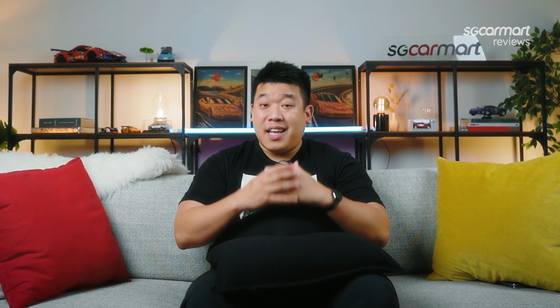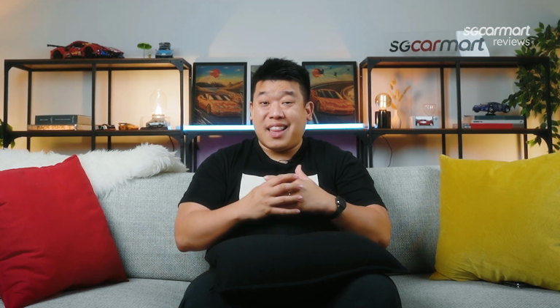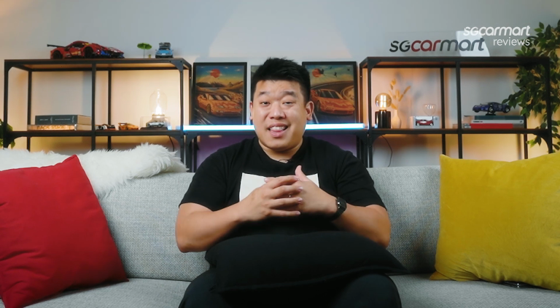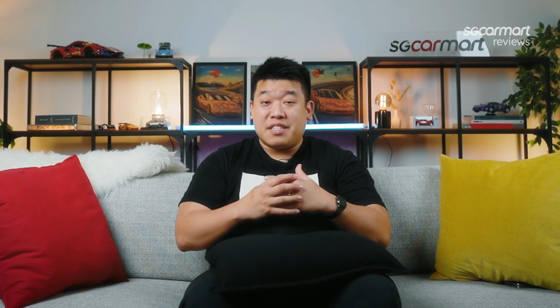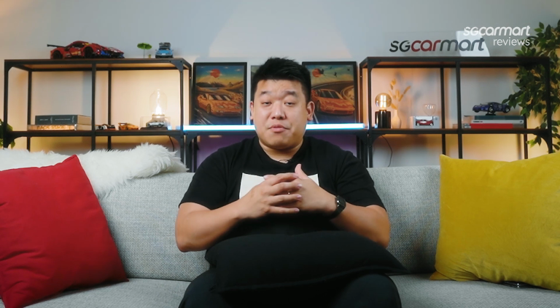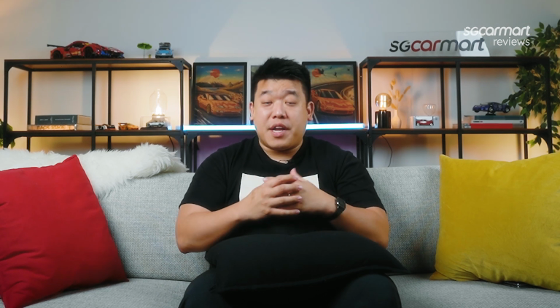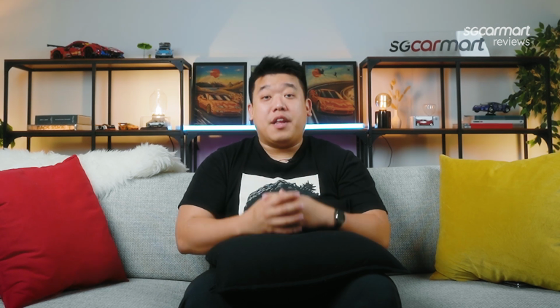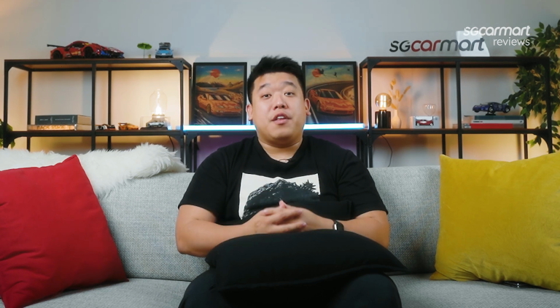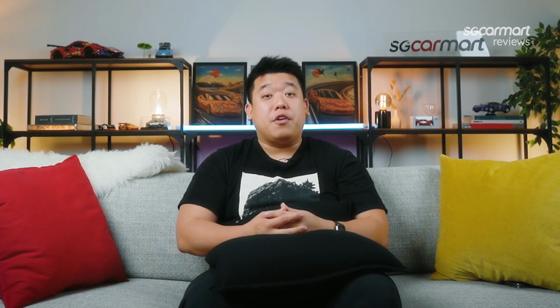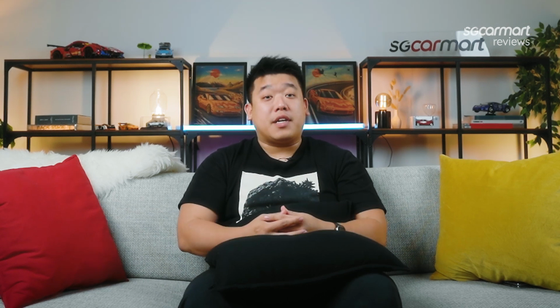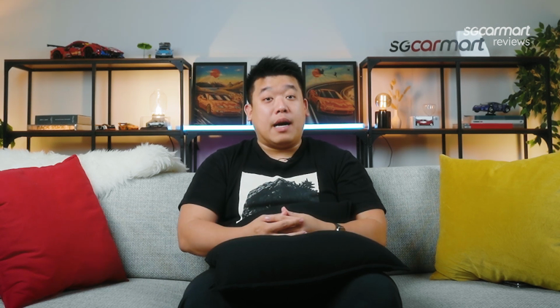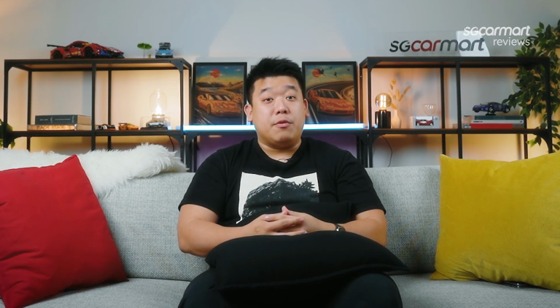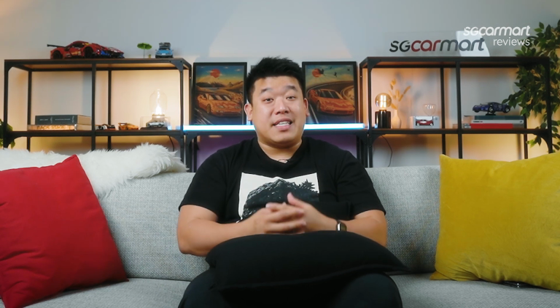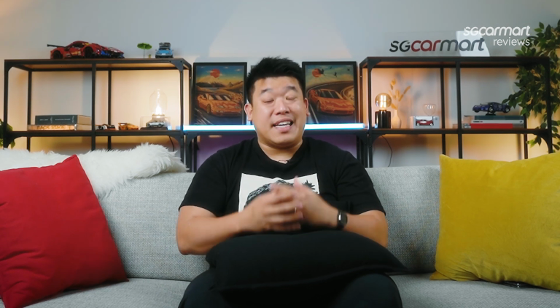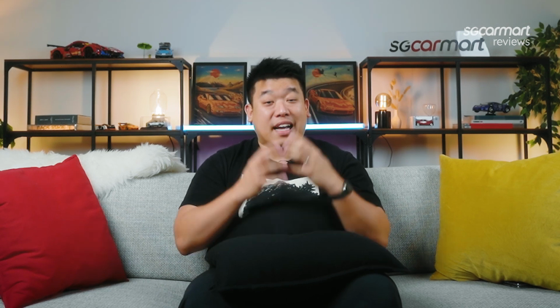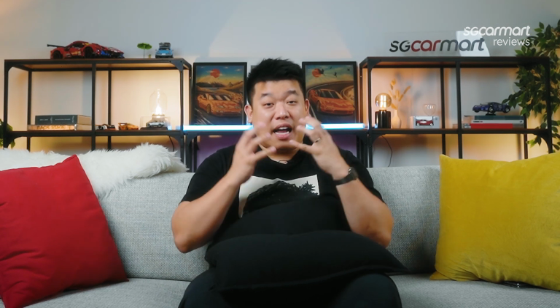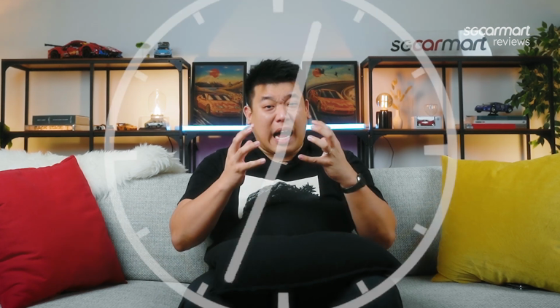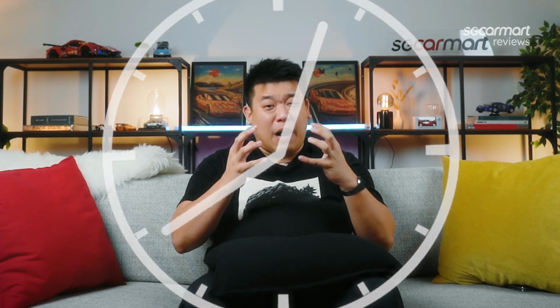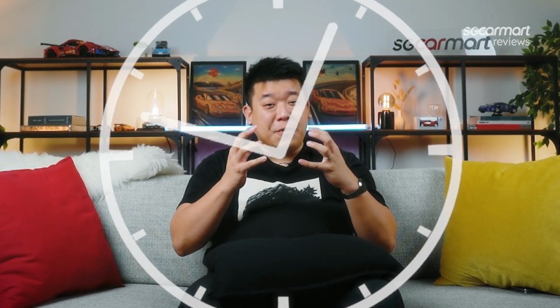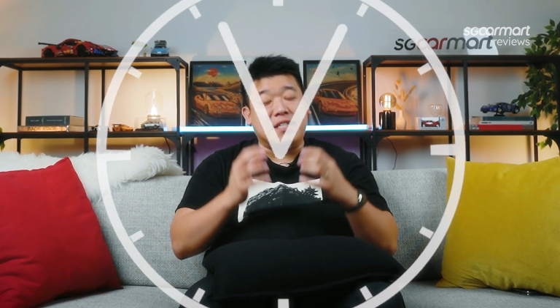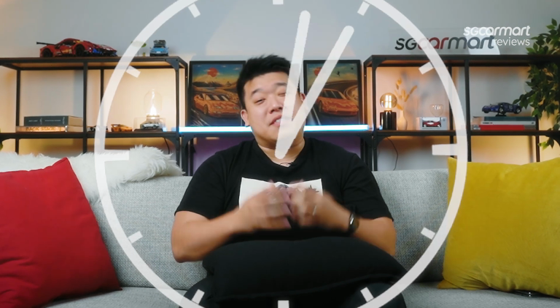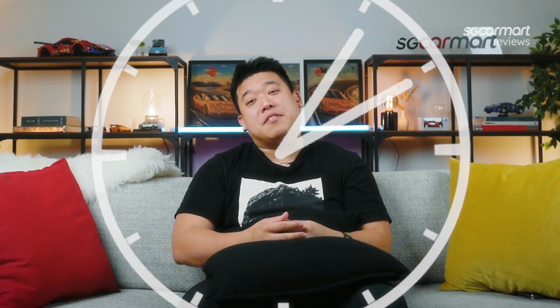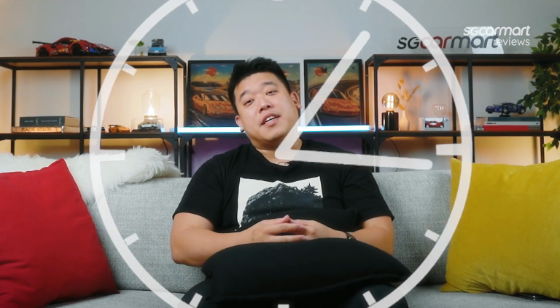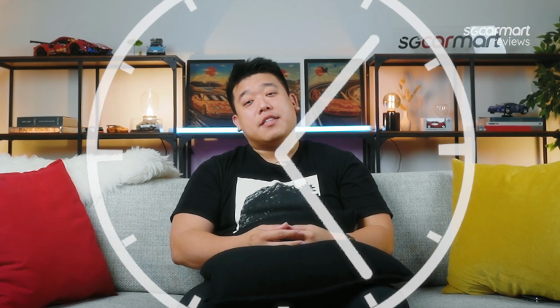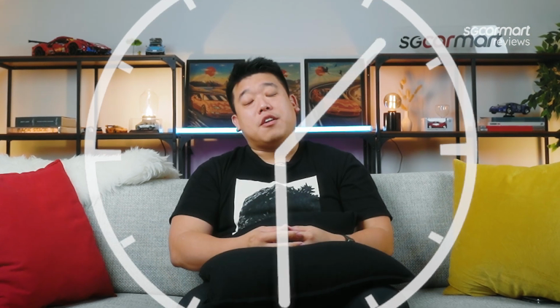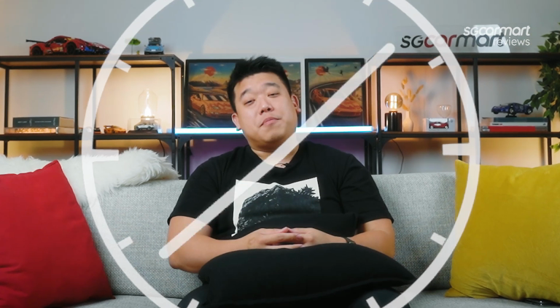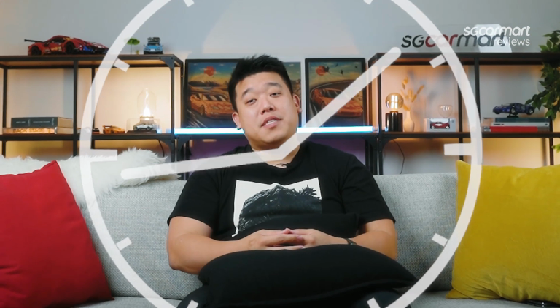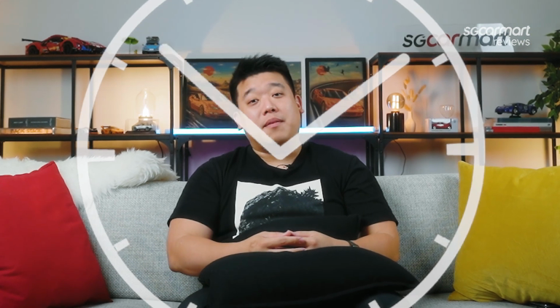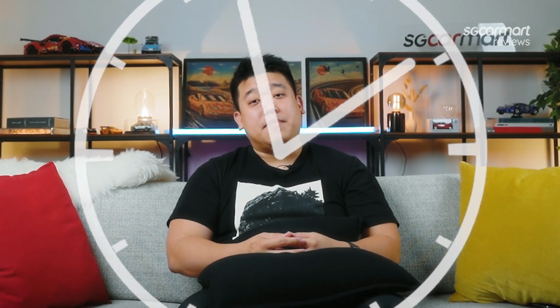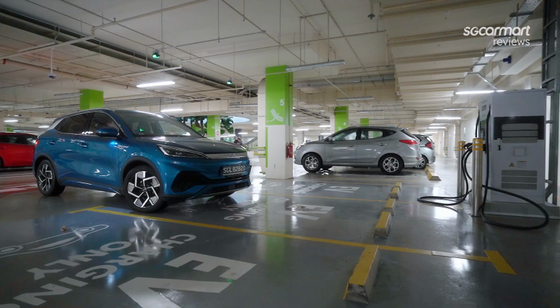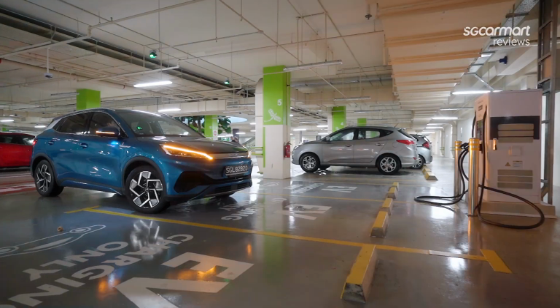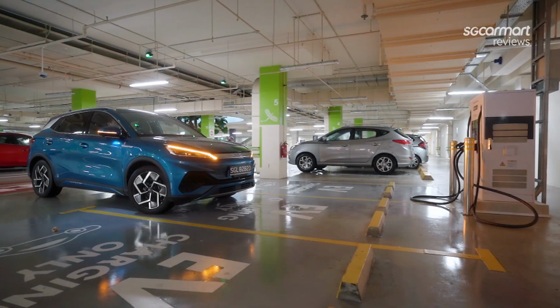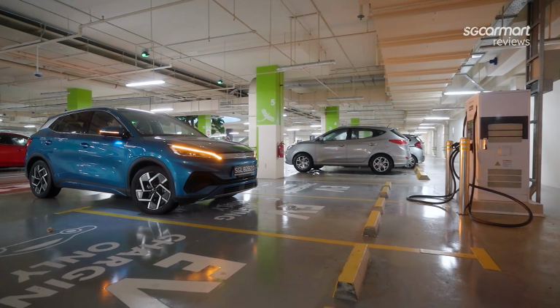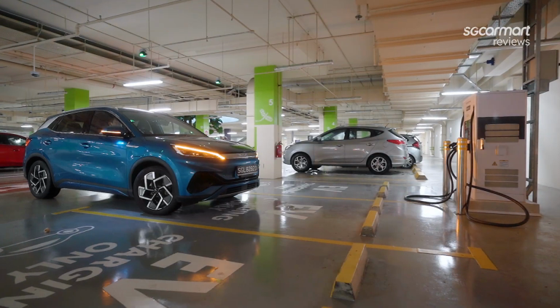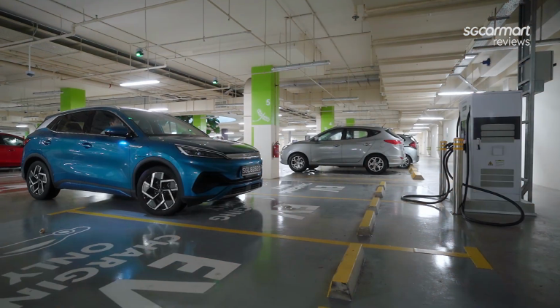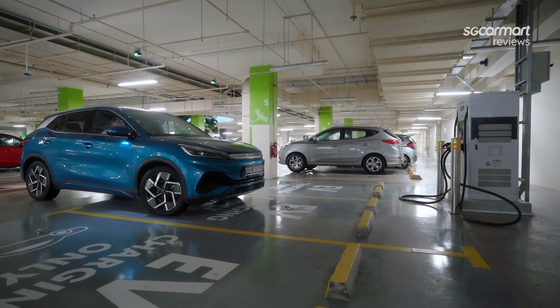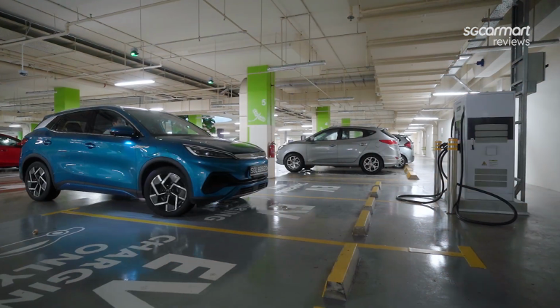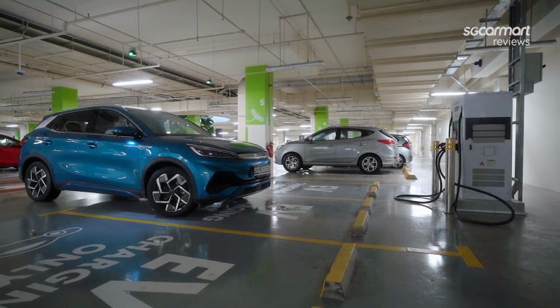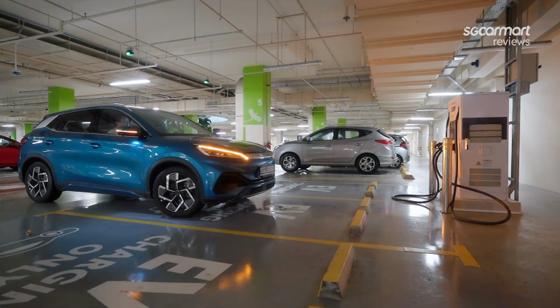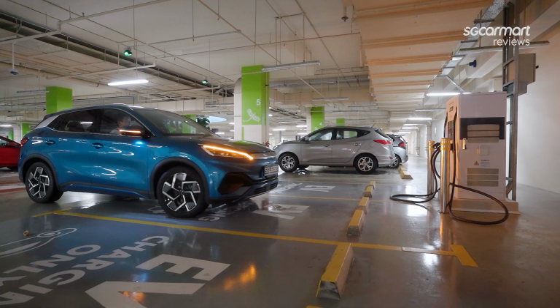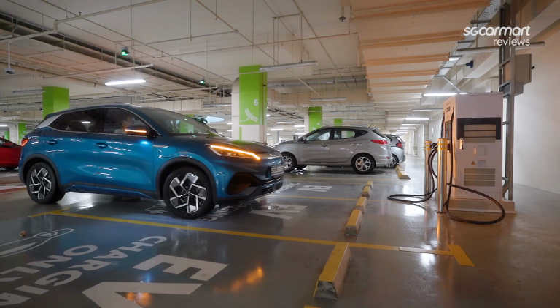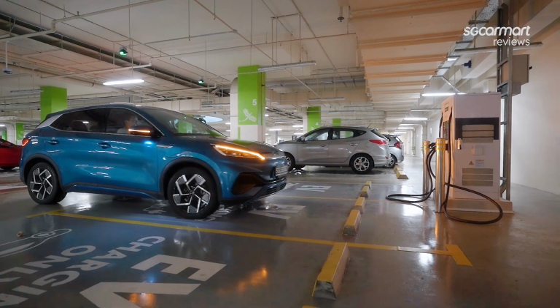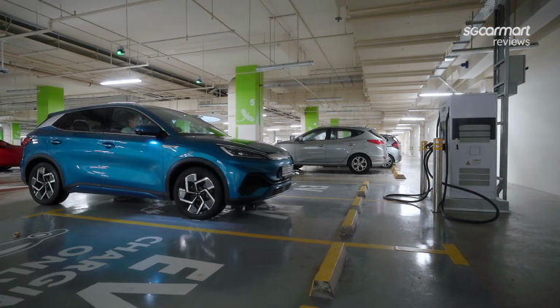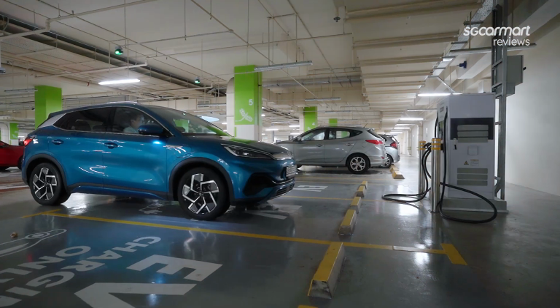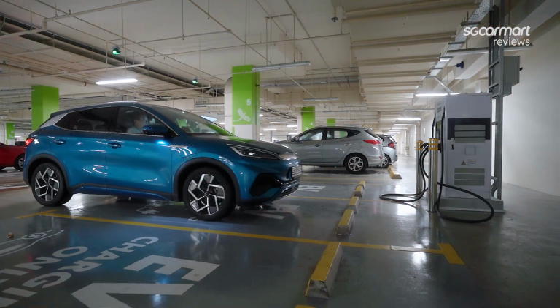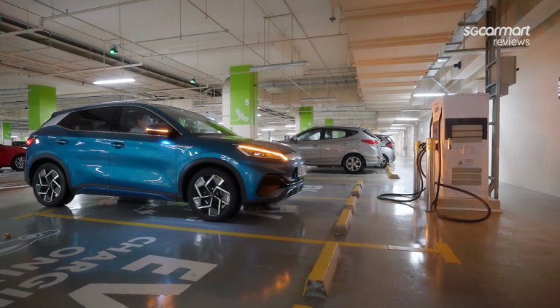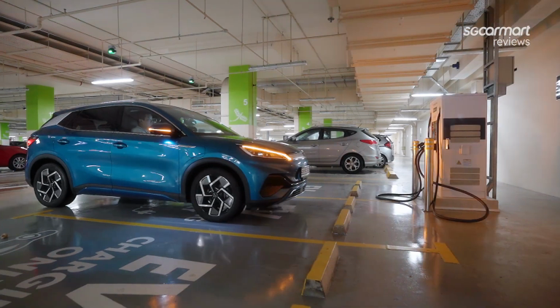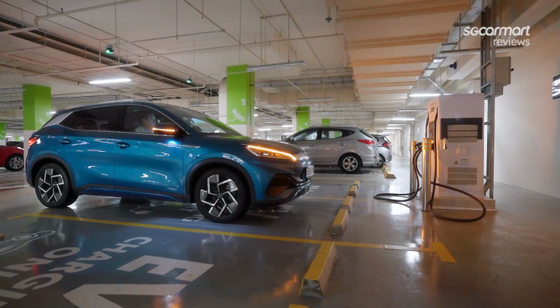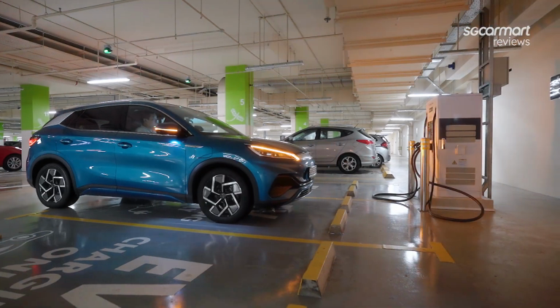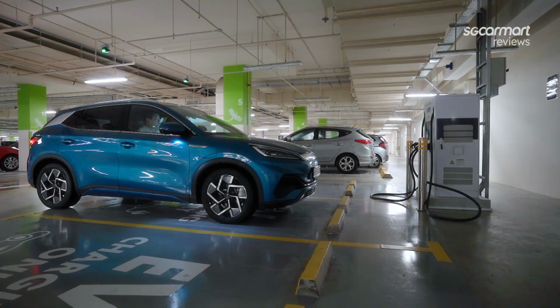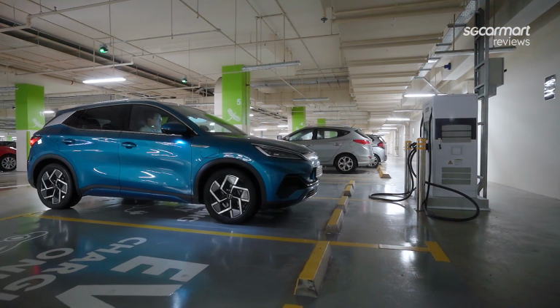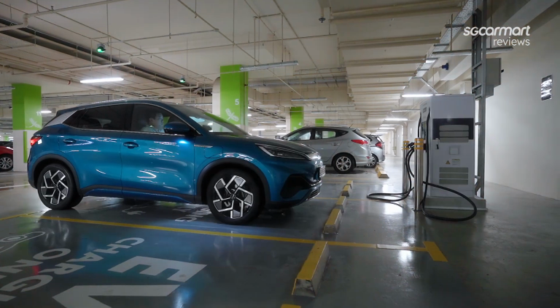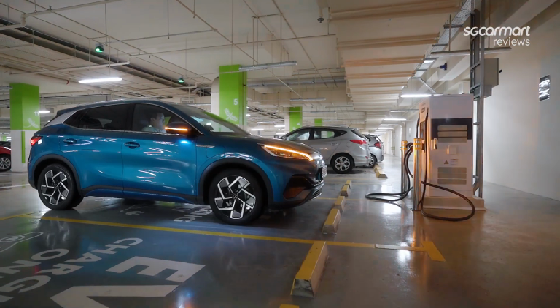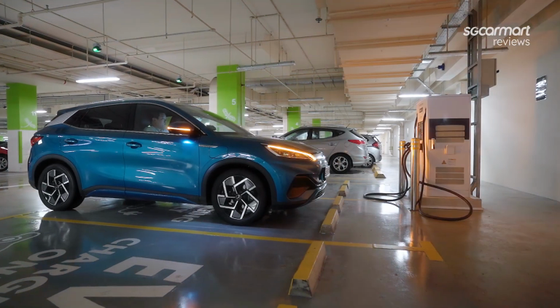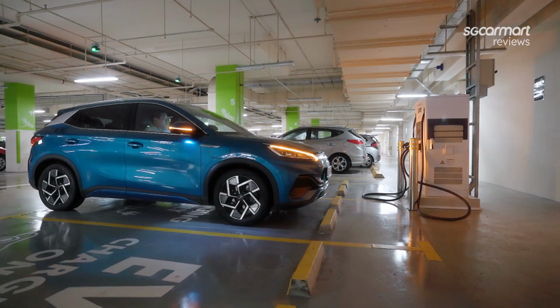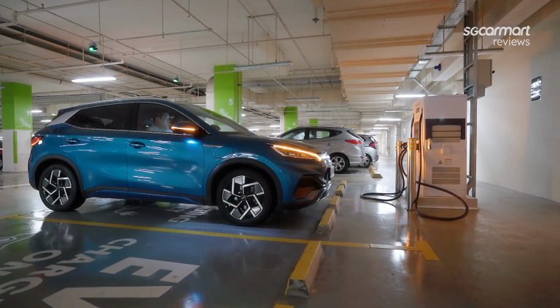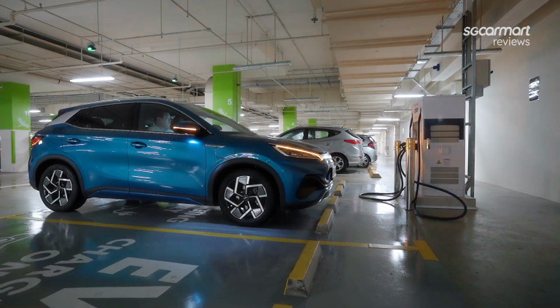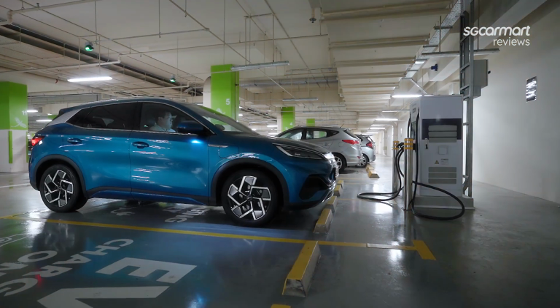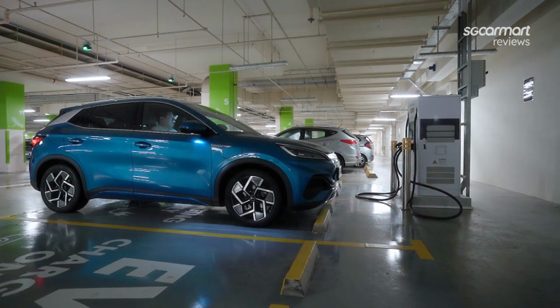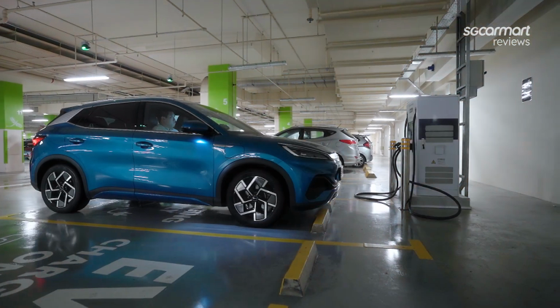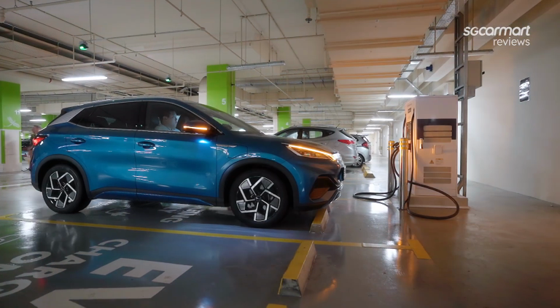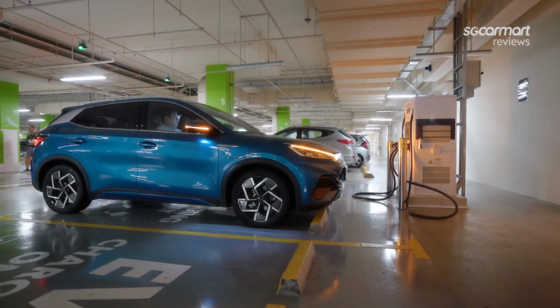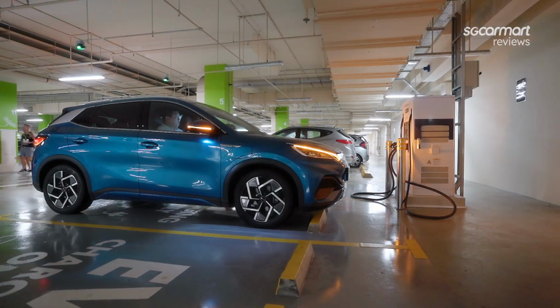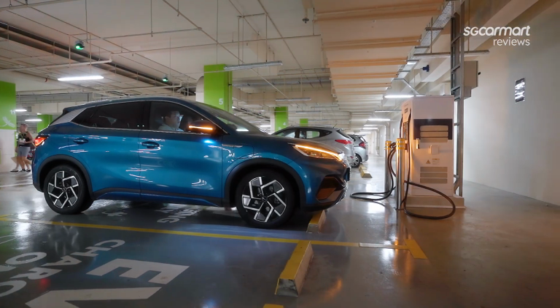At this rate, your car will take hours to get topped up. If you need to juice up your car in a hurry, make sure you head to the correct charger.